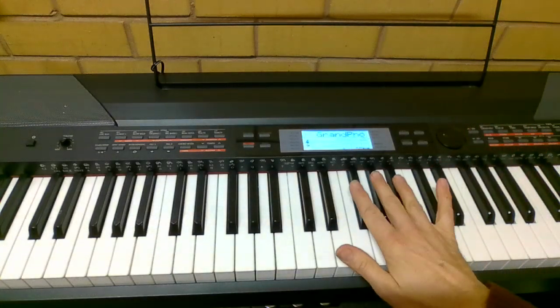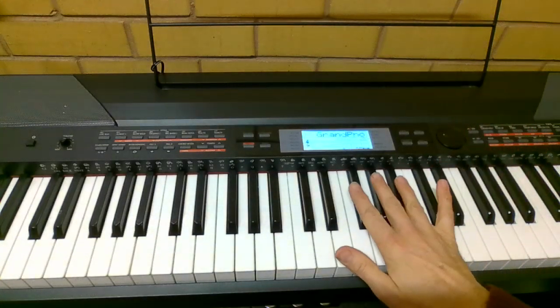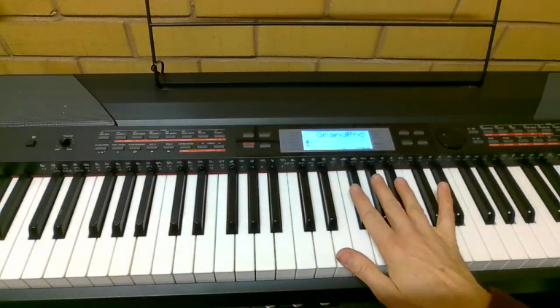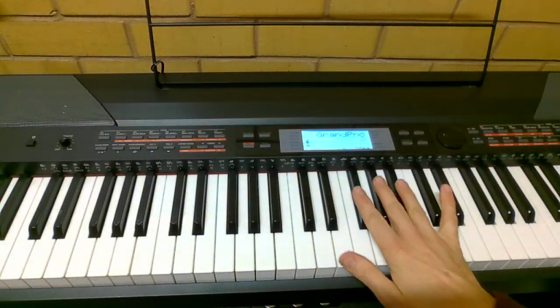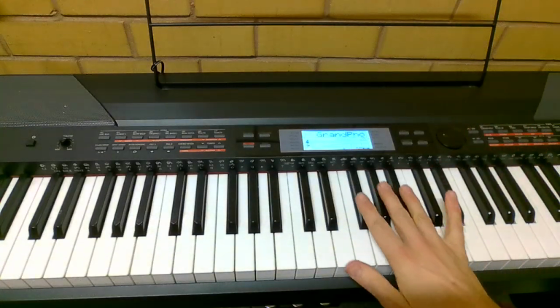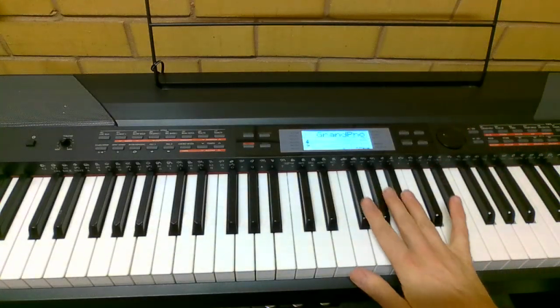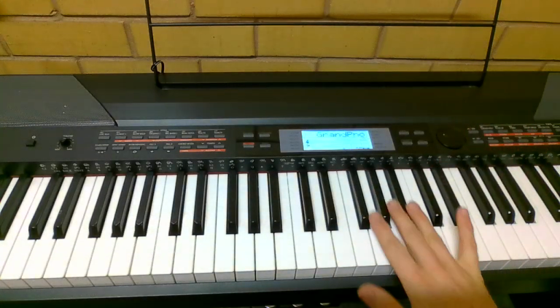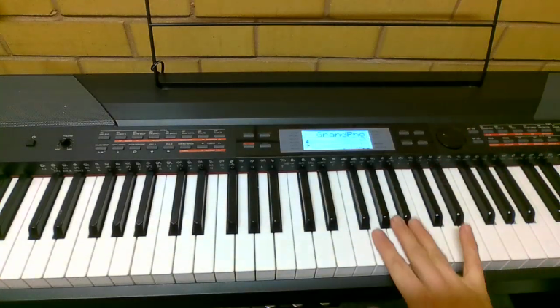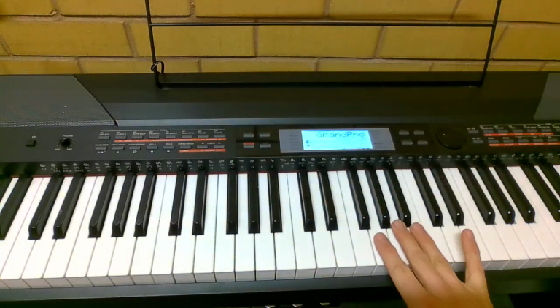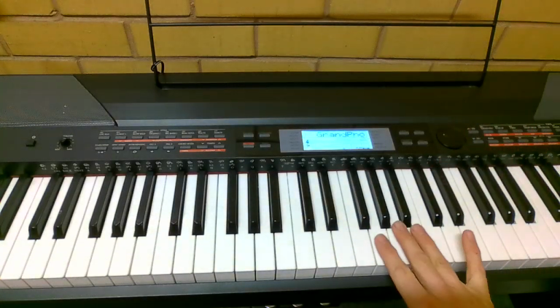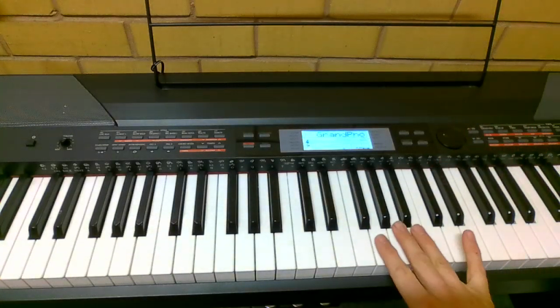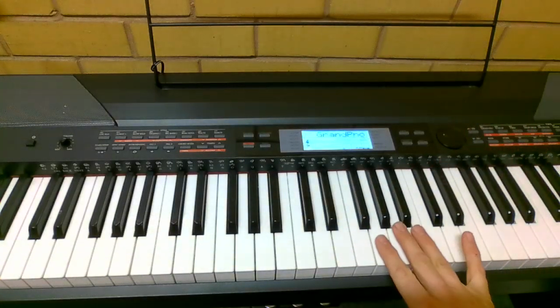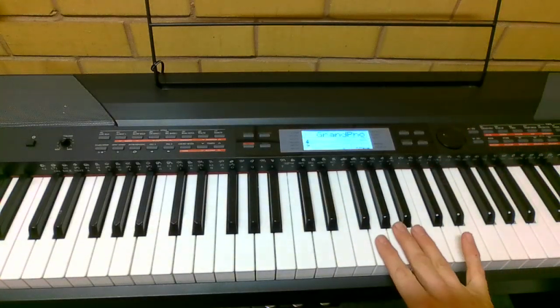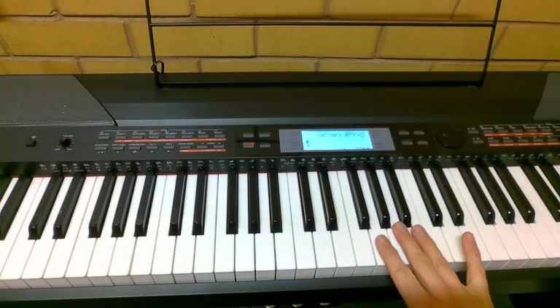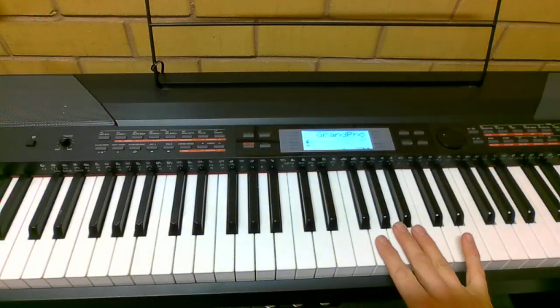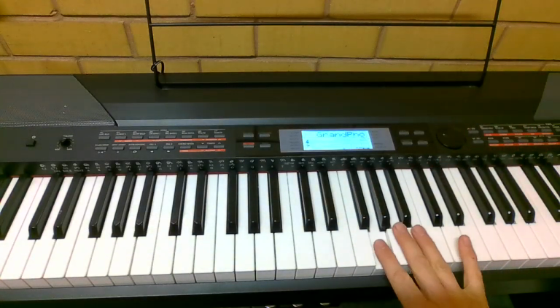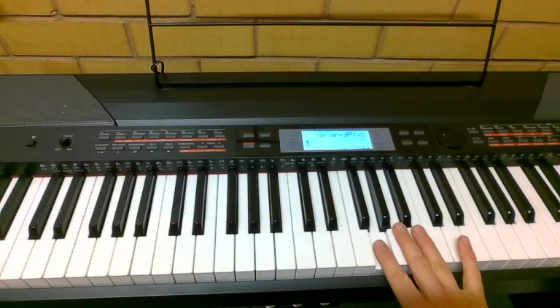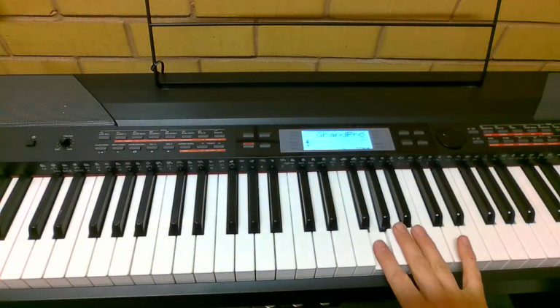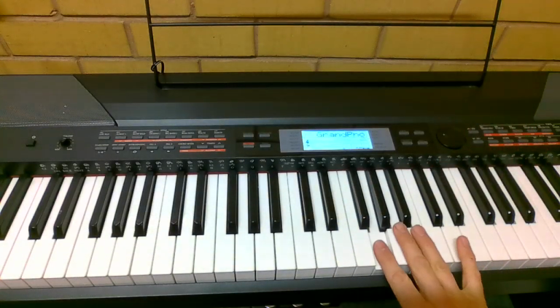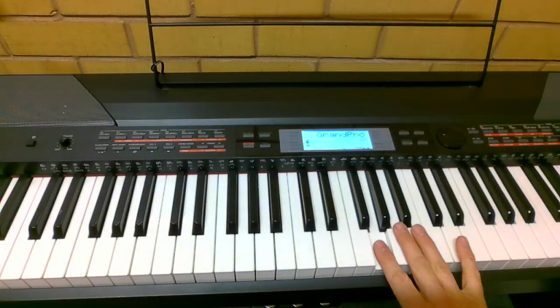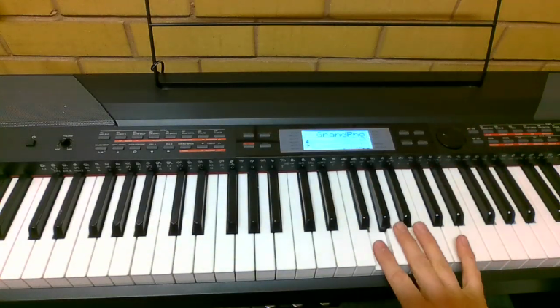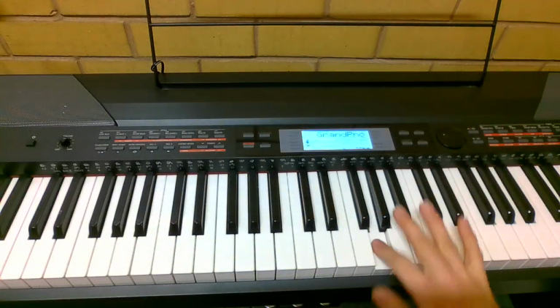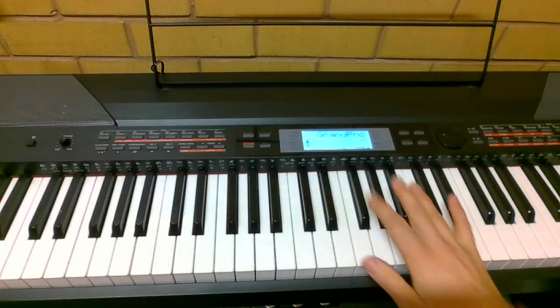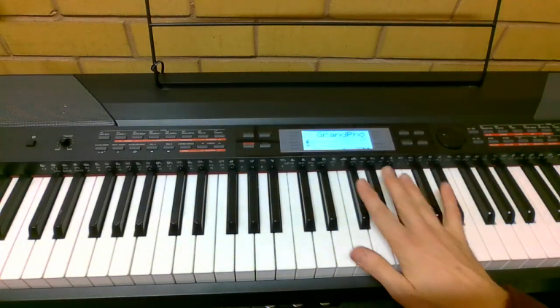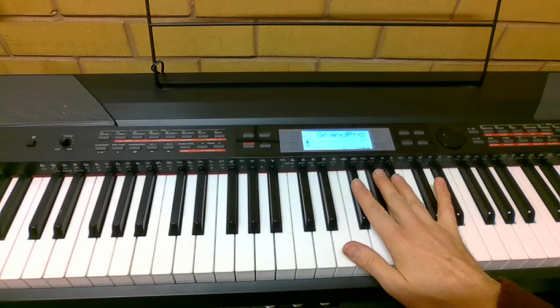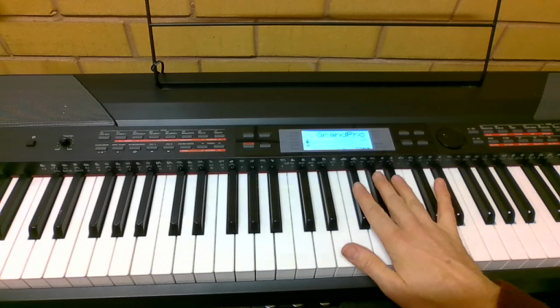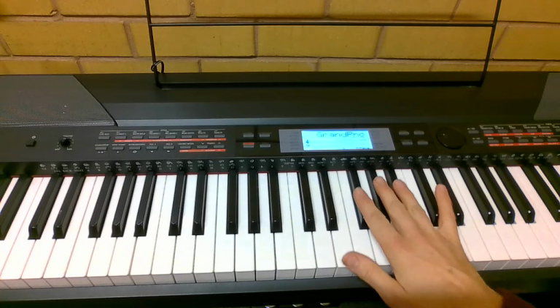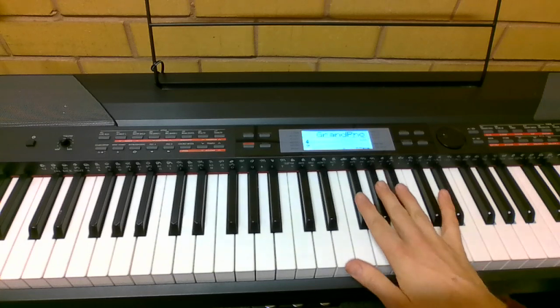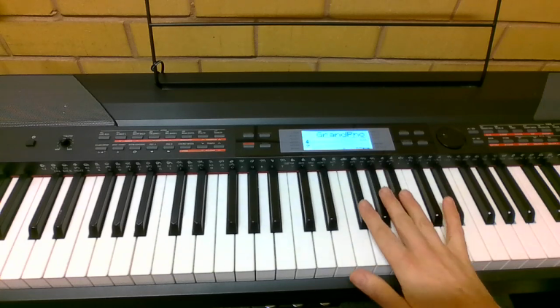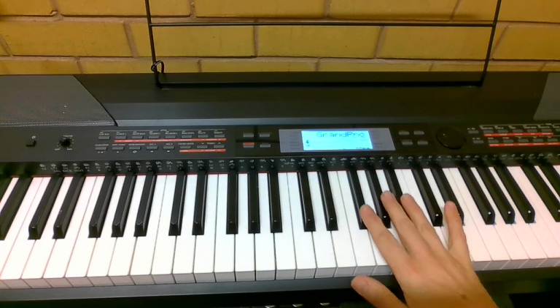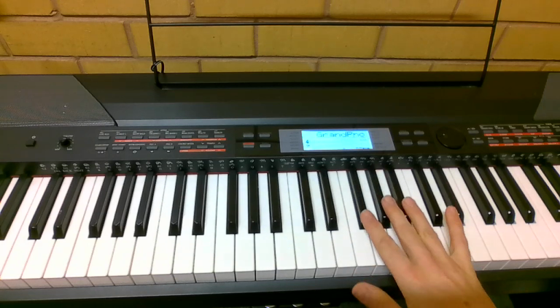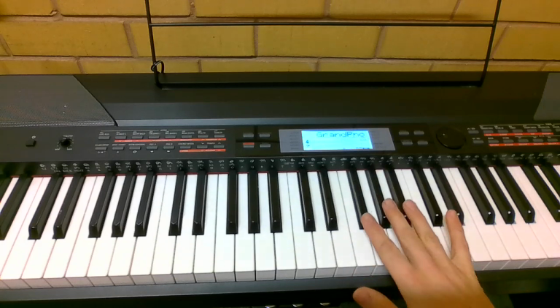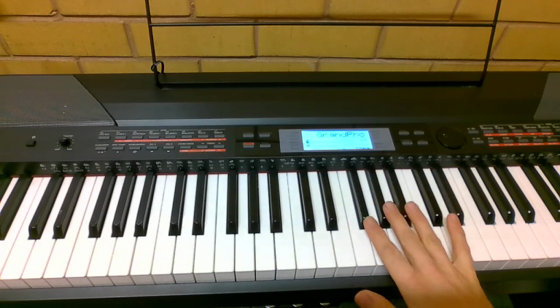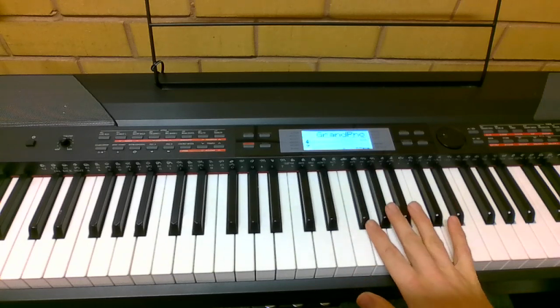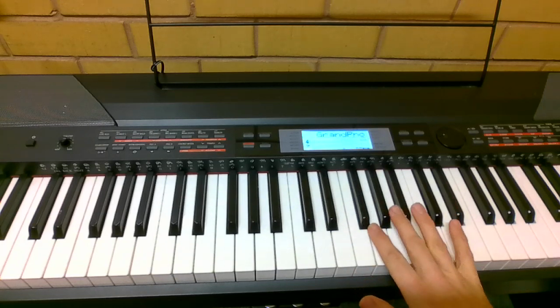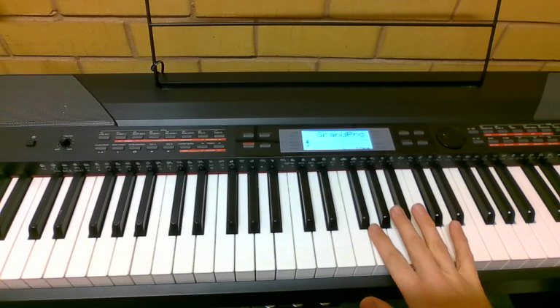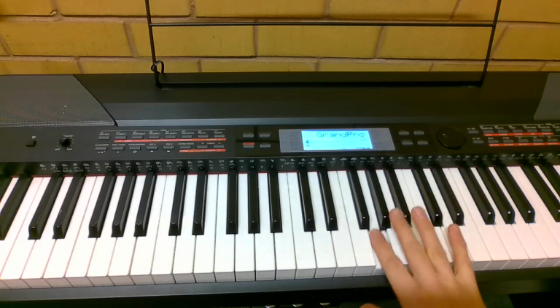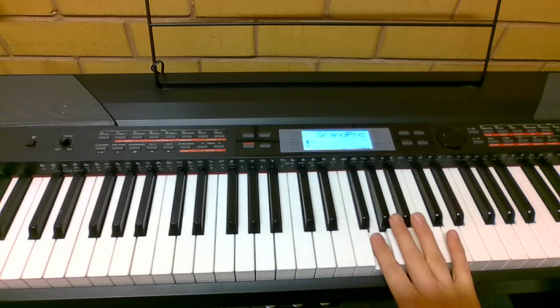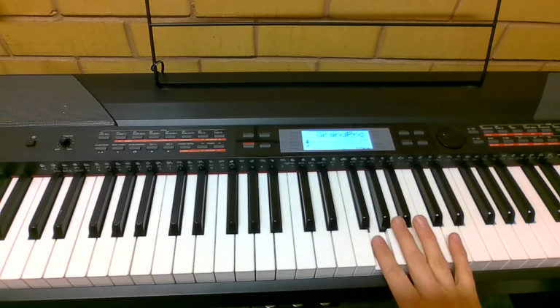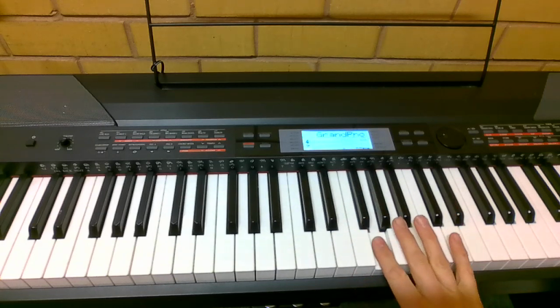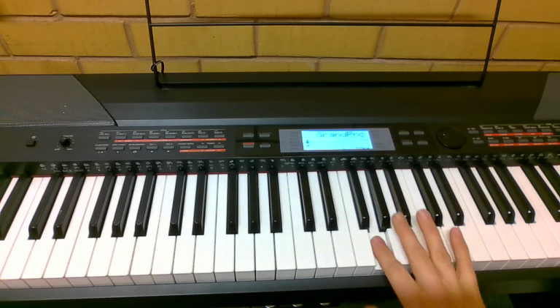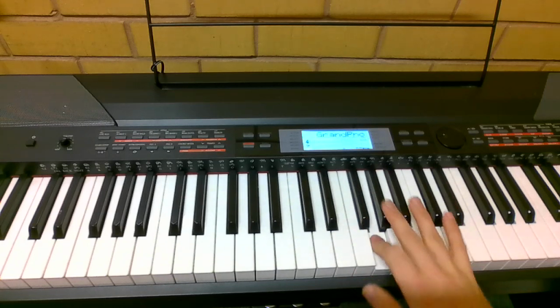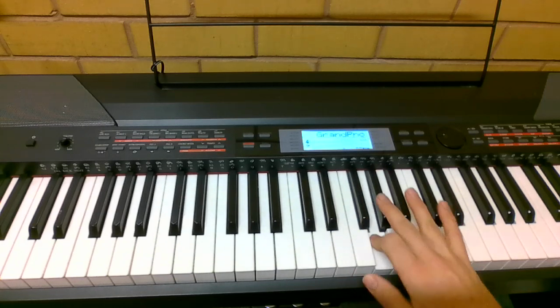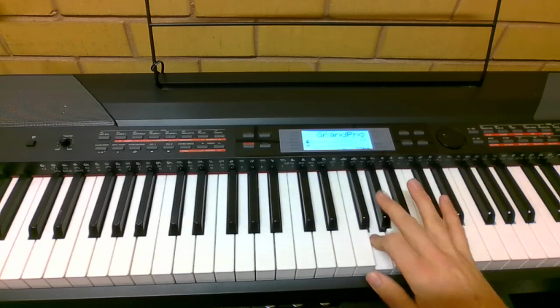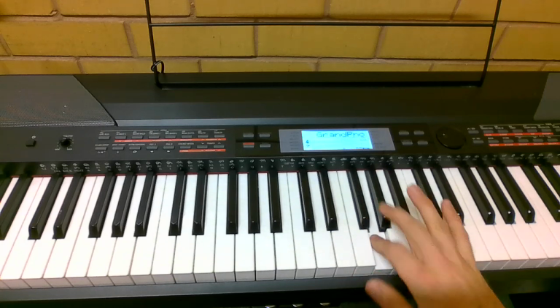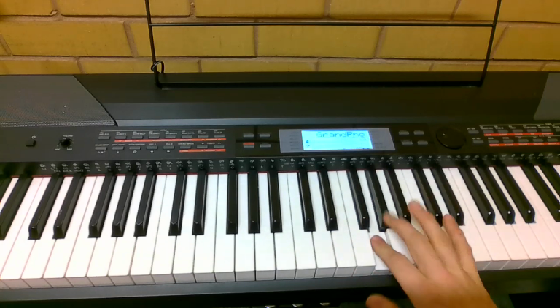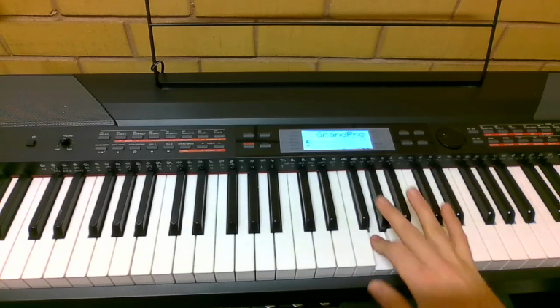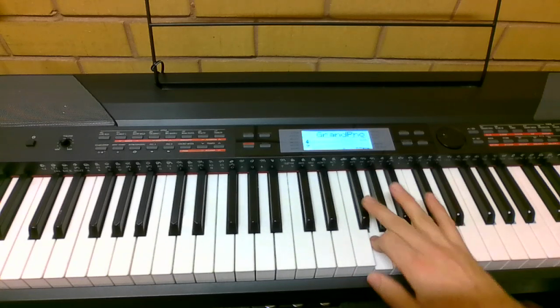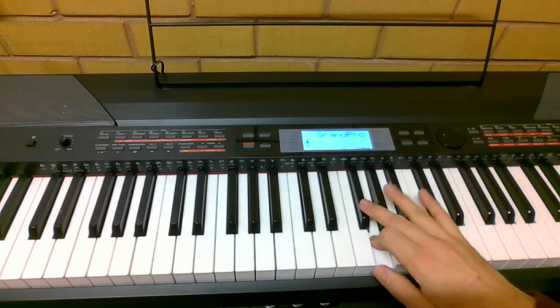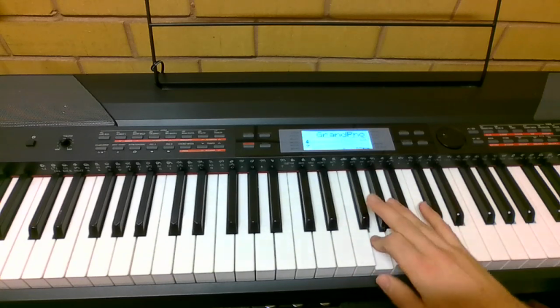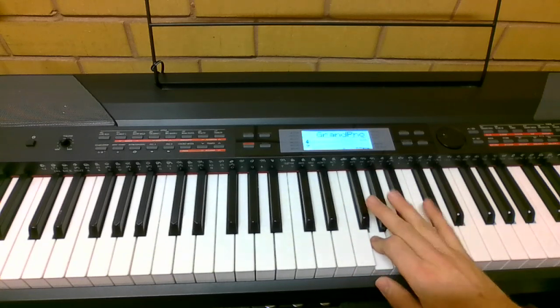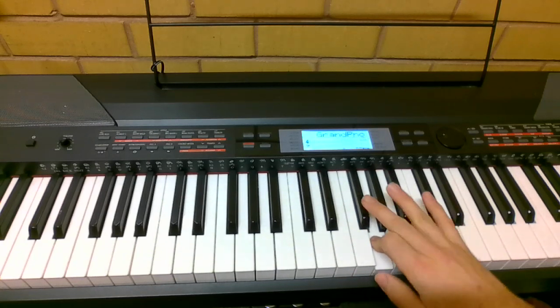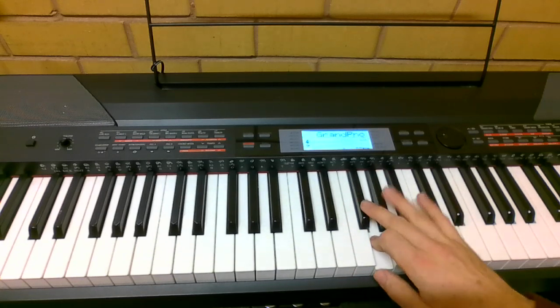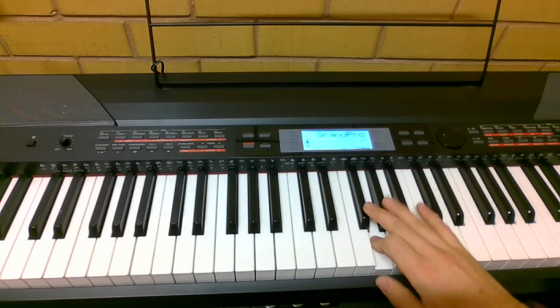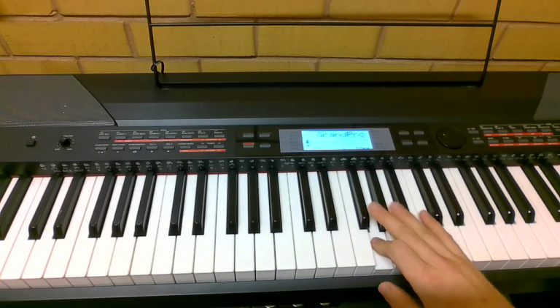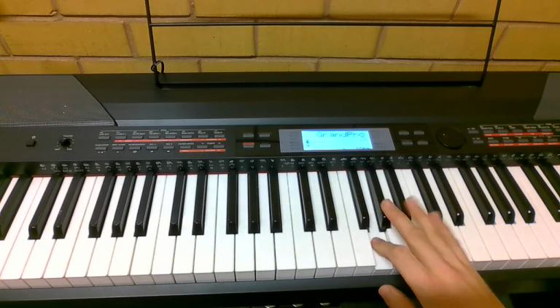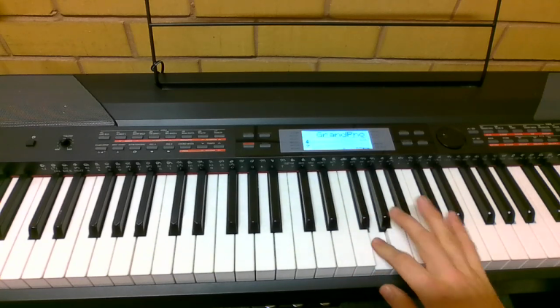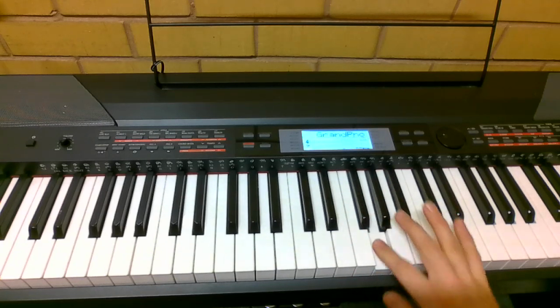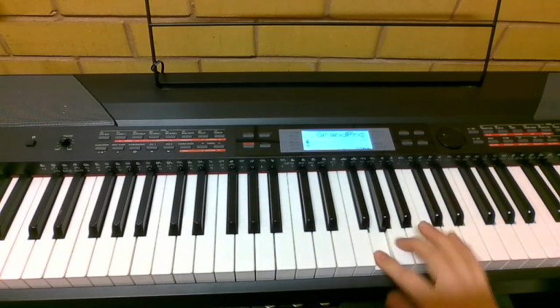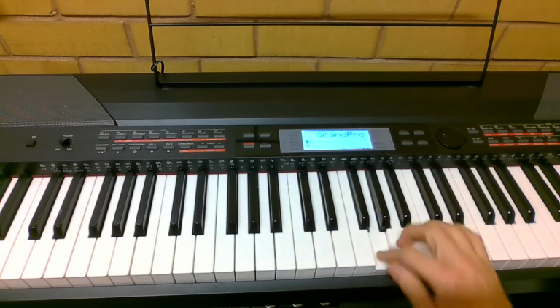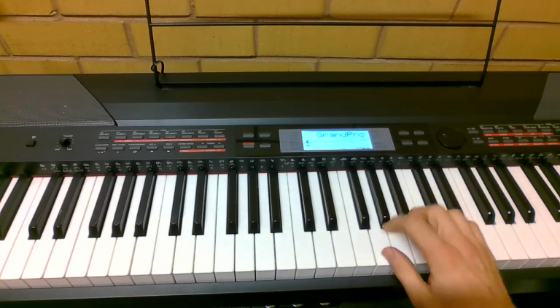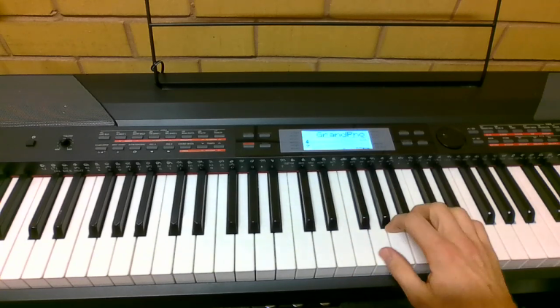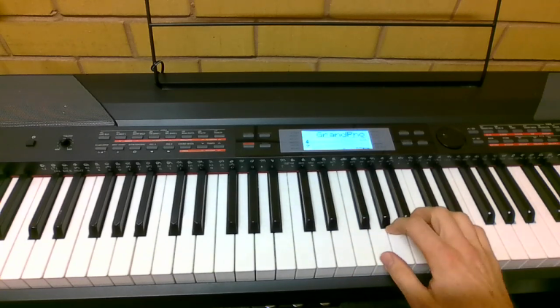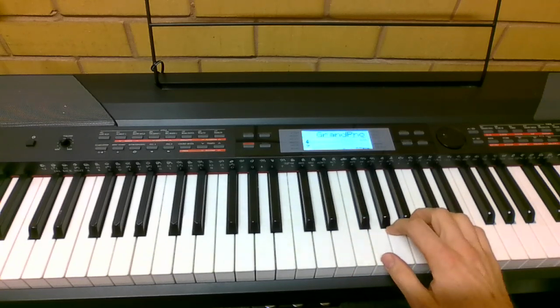The G is three black notes in between them. This one is G.